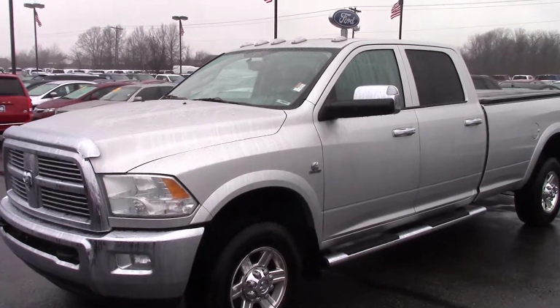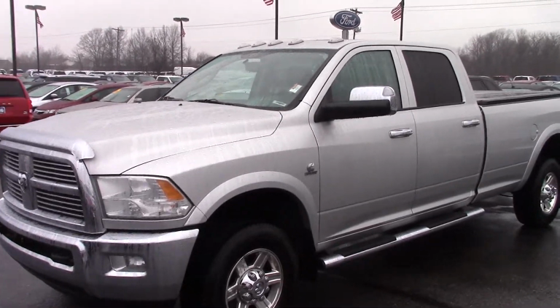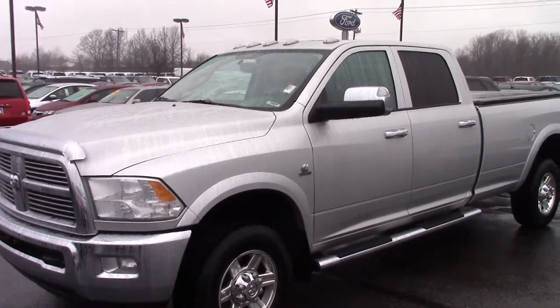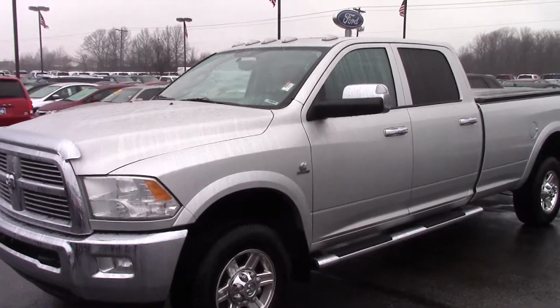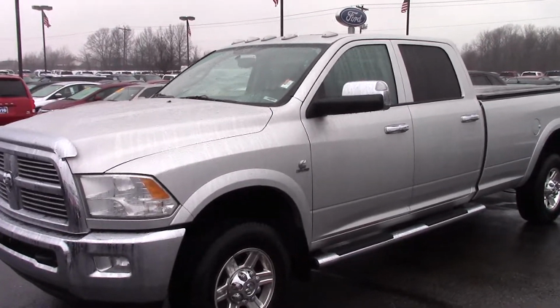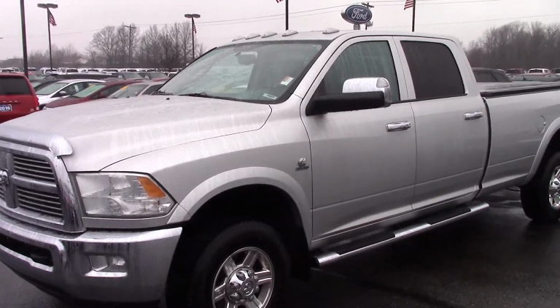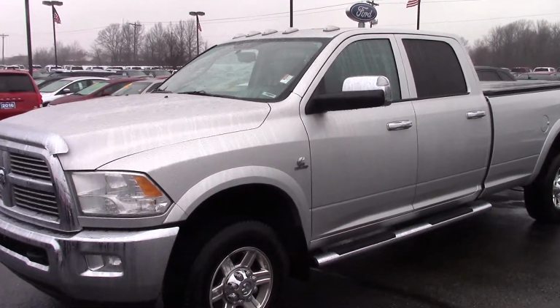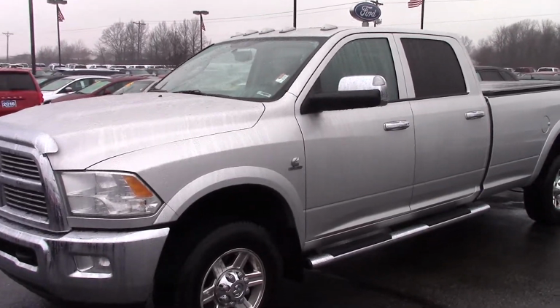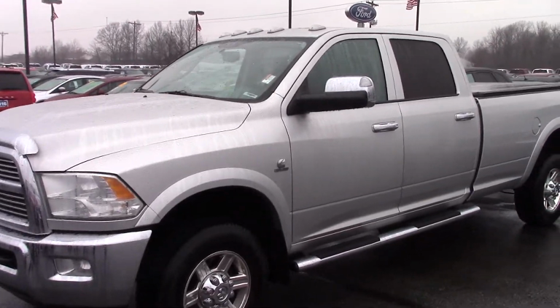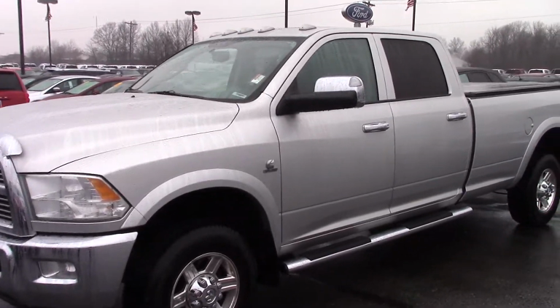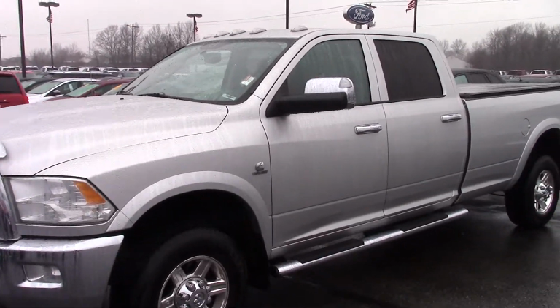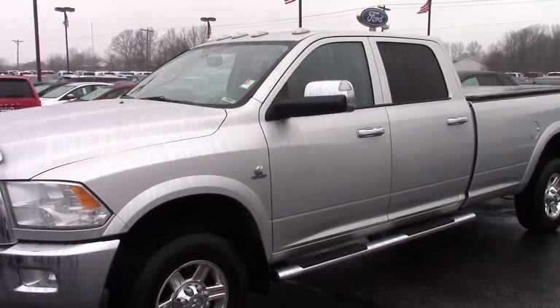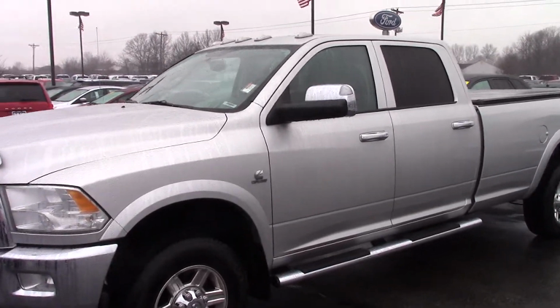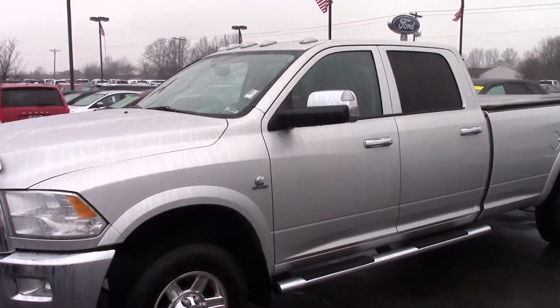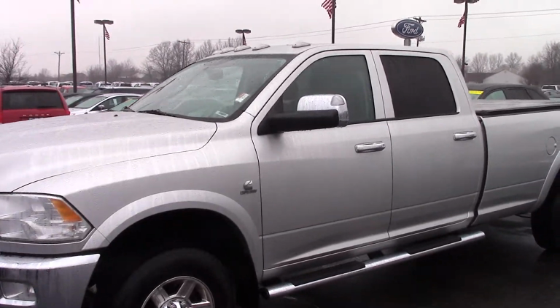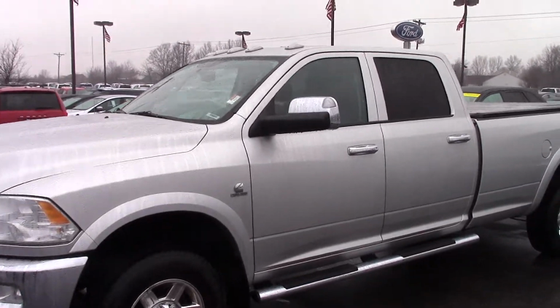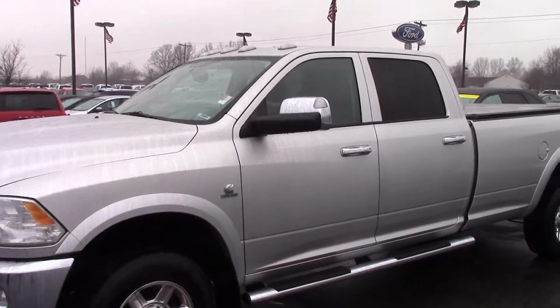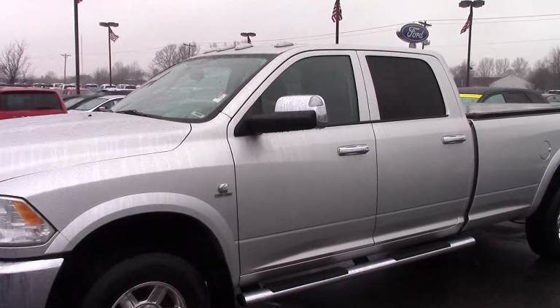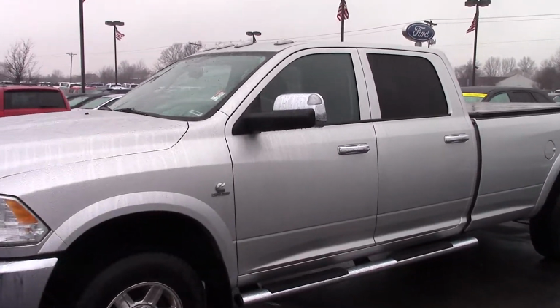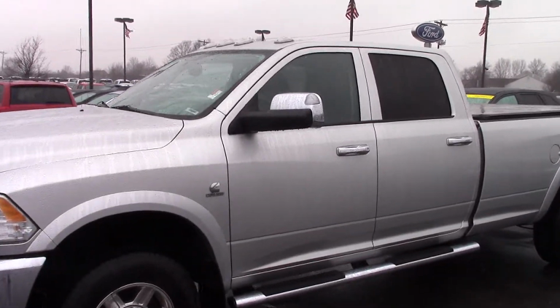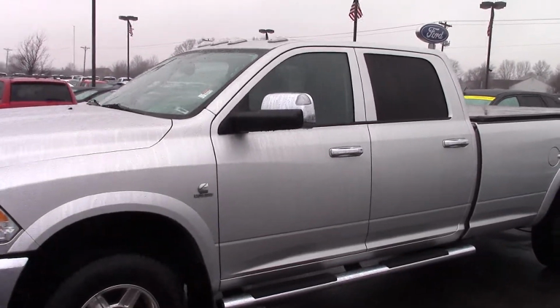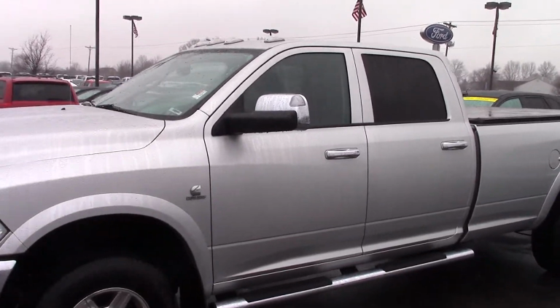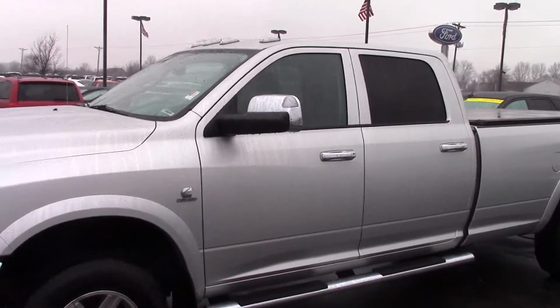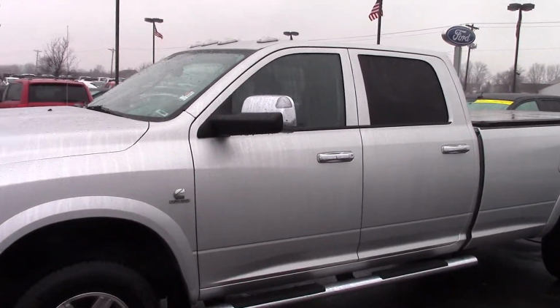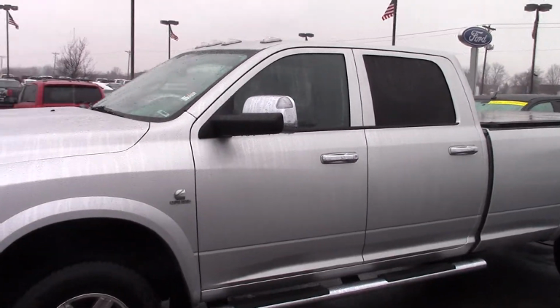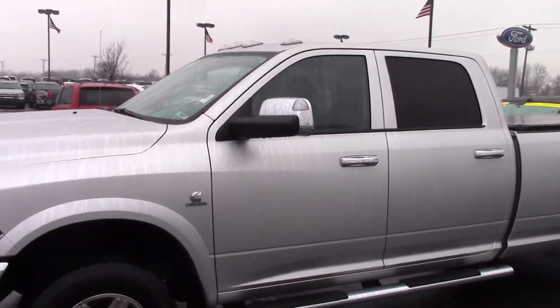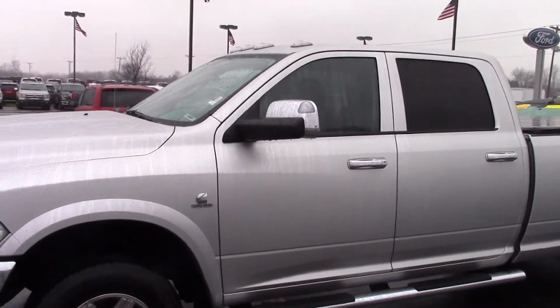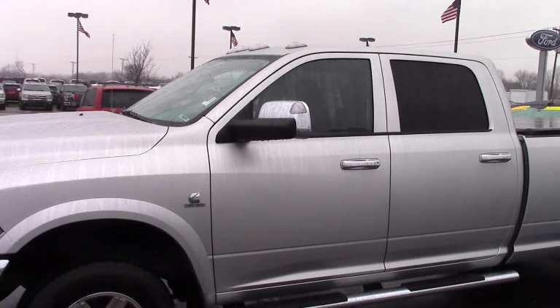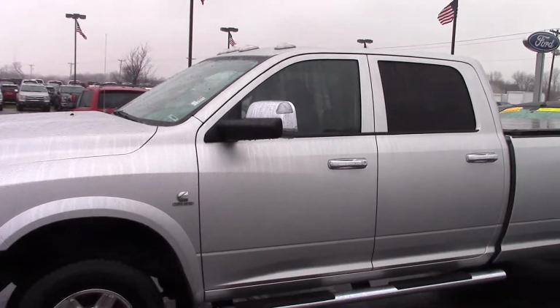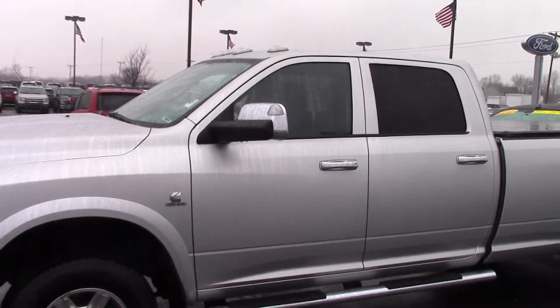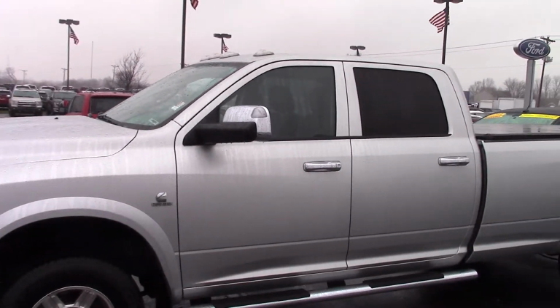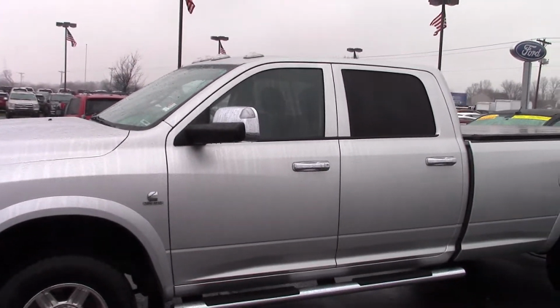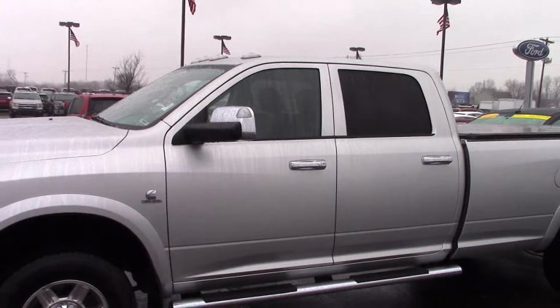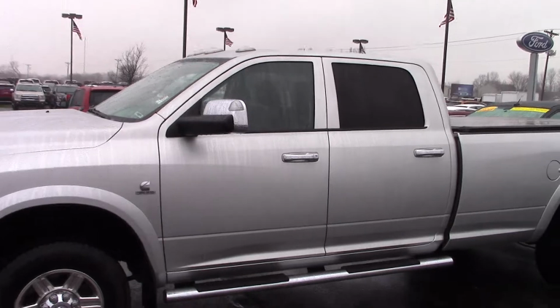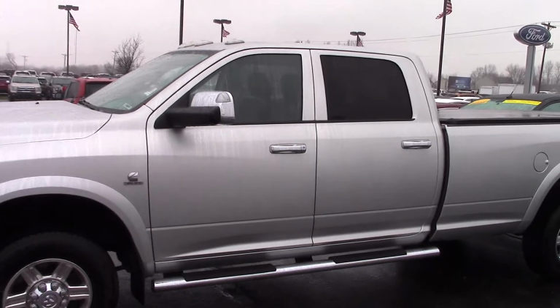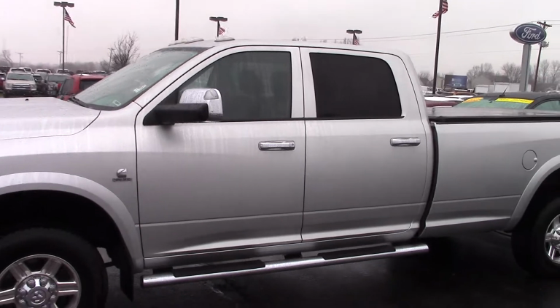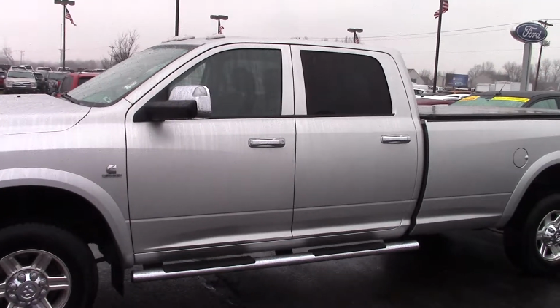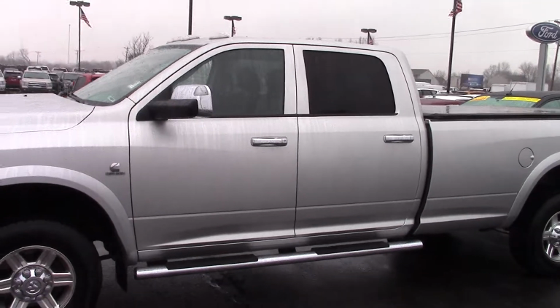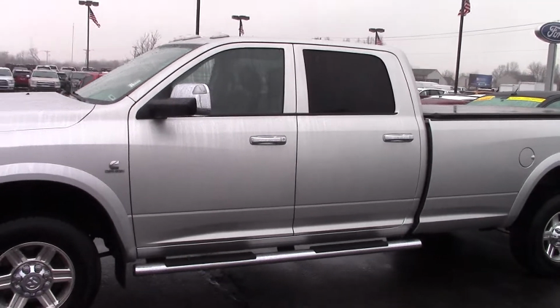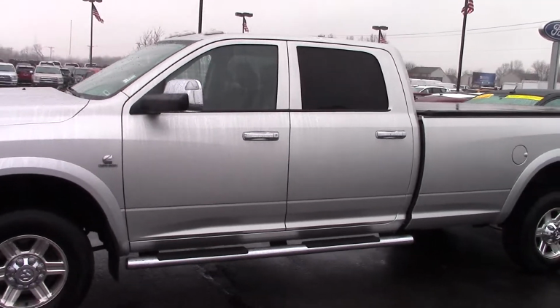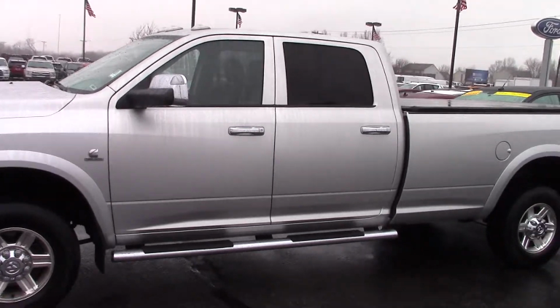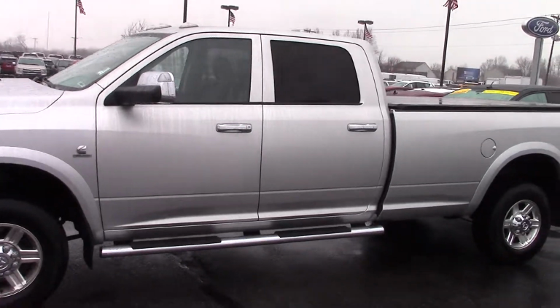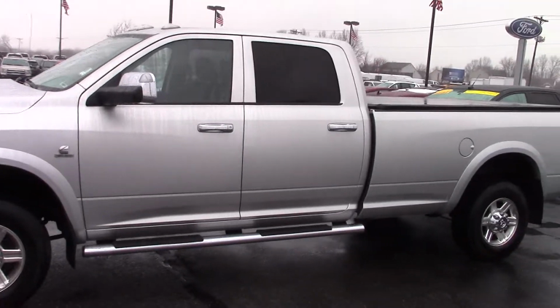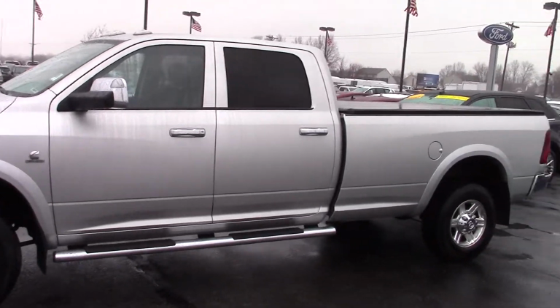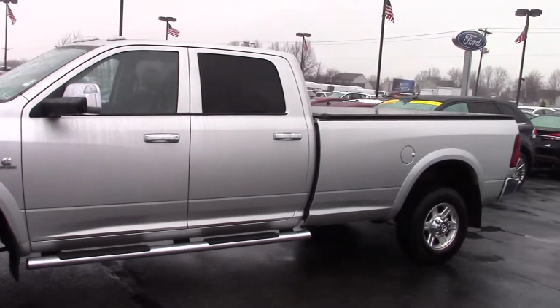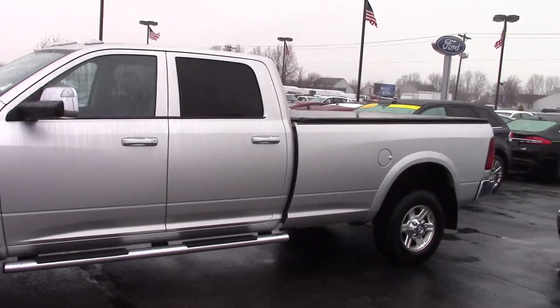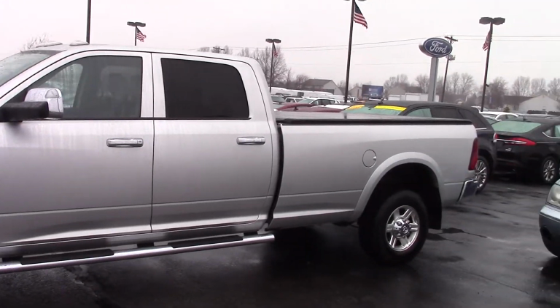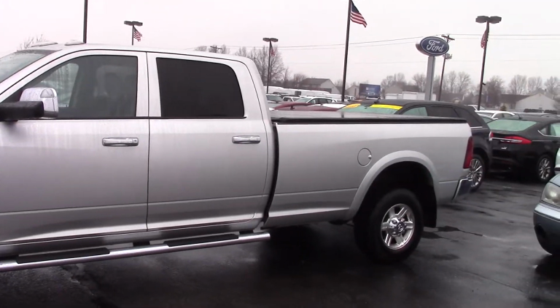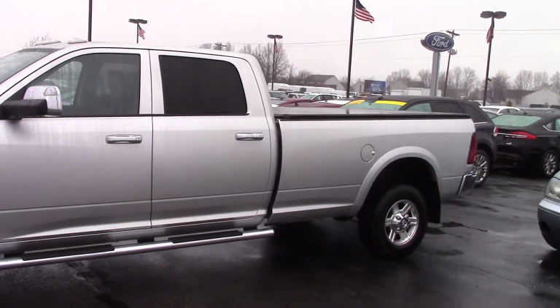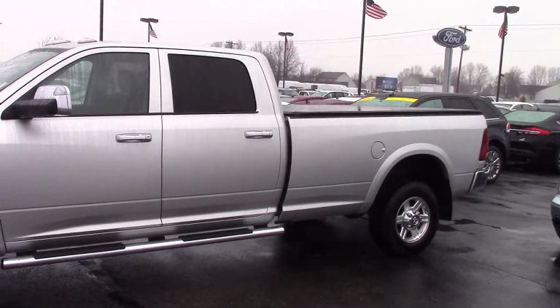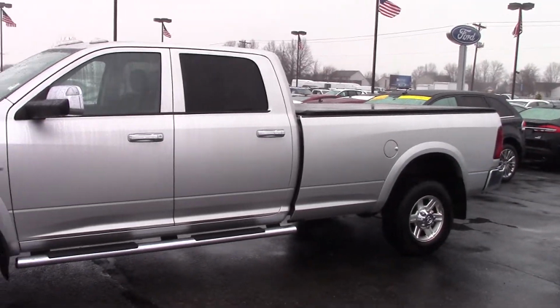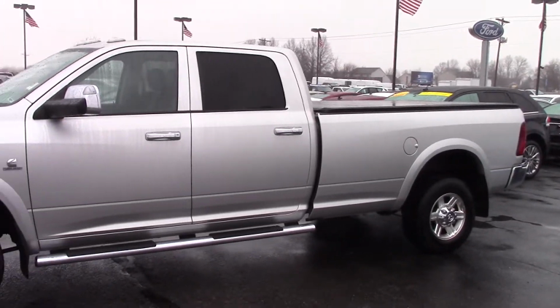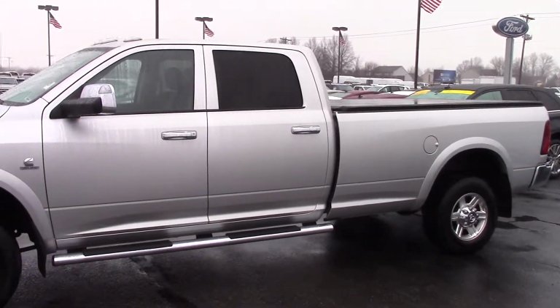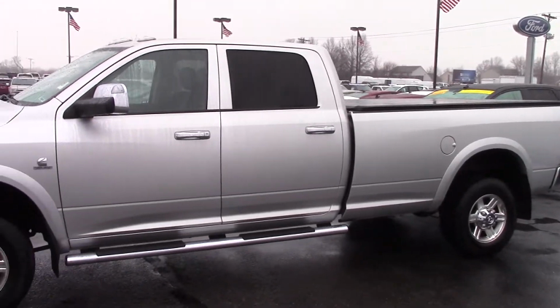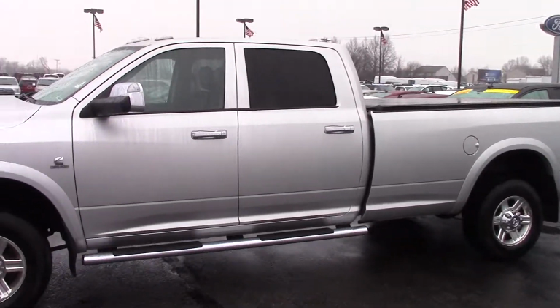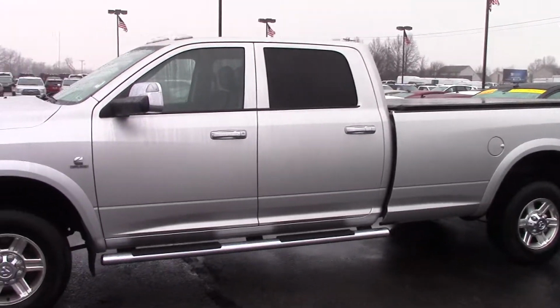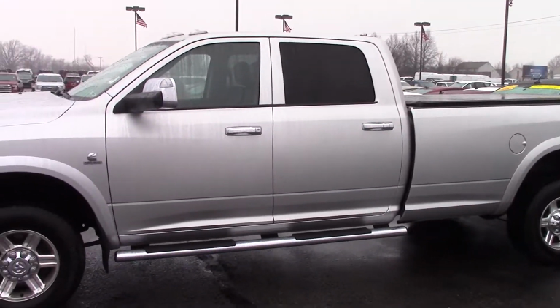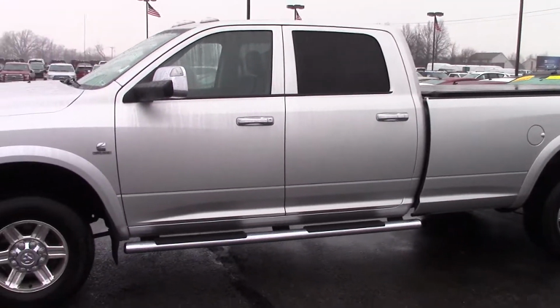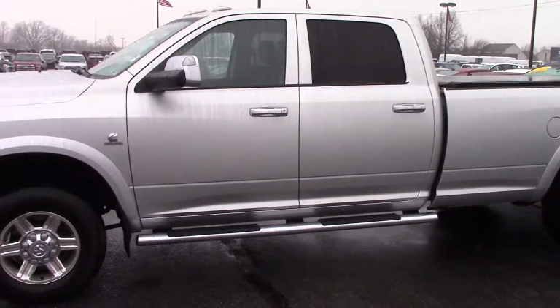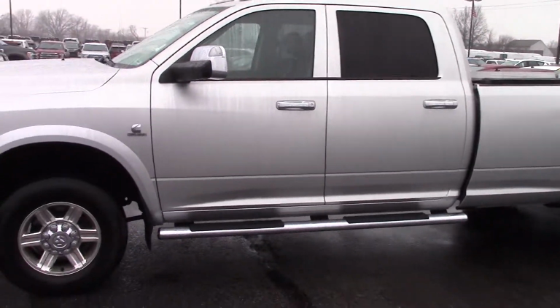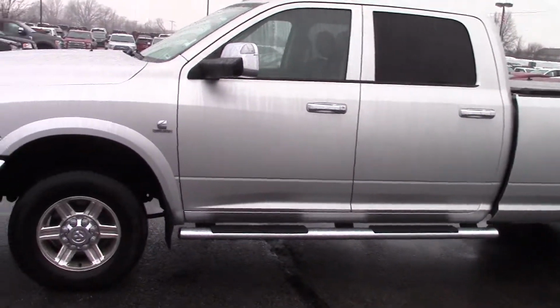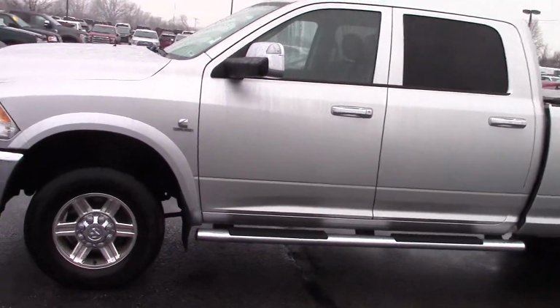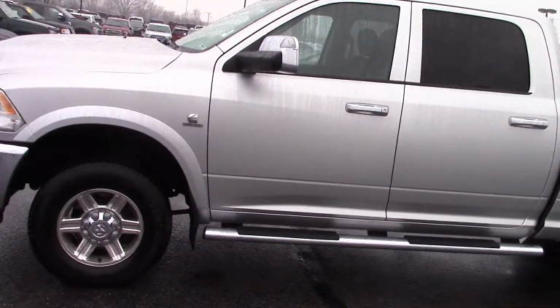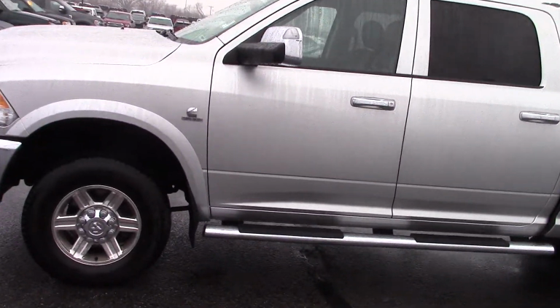How you doing? It's Frank from Bill S's Ford. Wanted to give you a quick walk around on the 2012 Dodge Ram Laramie that you inquired about.